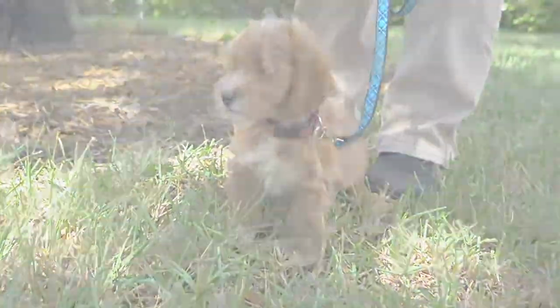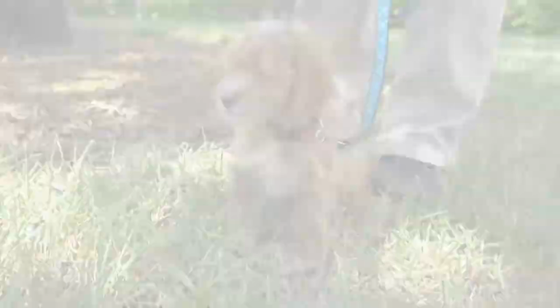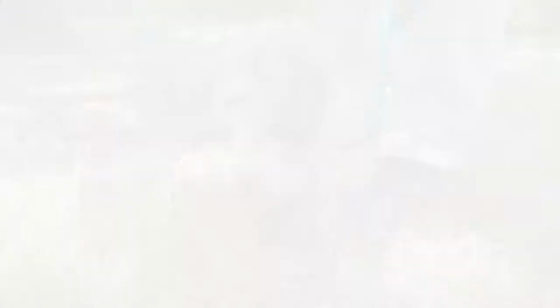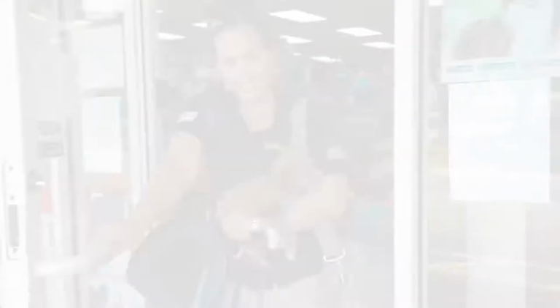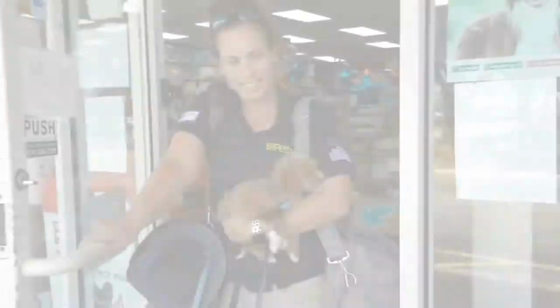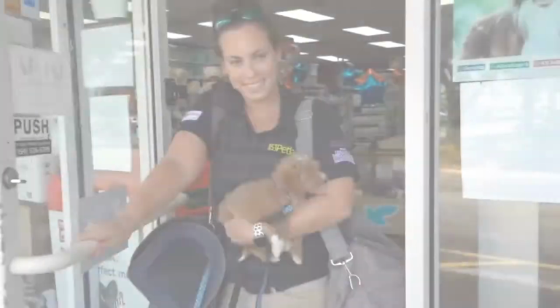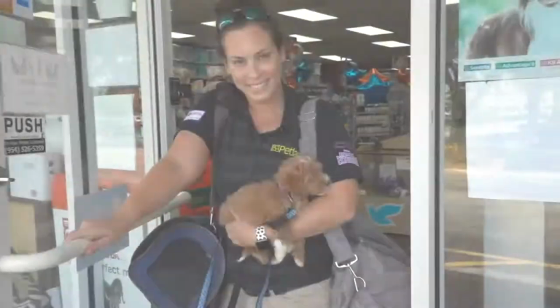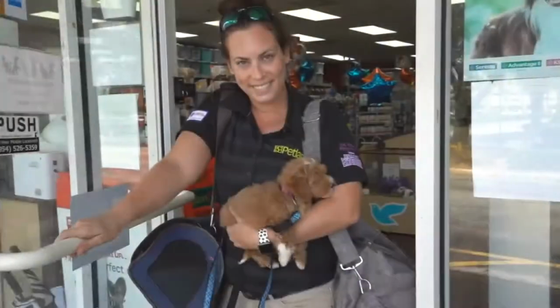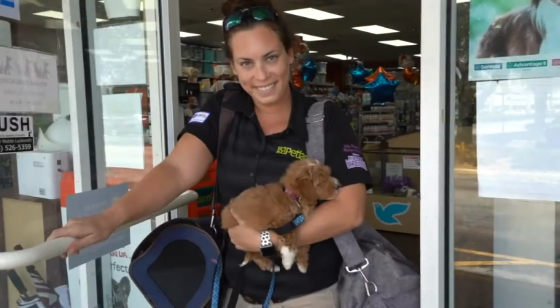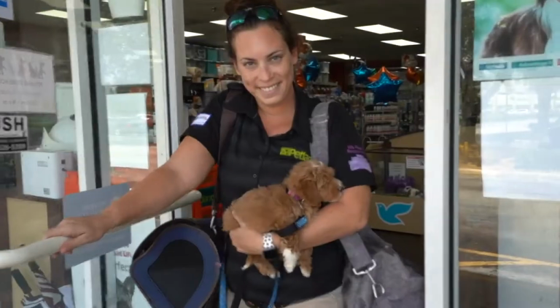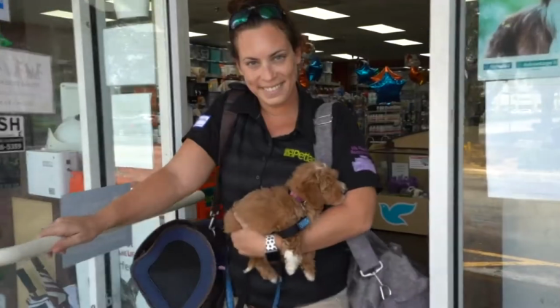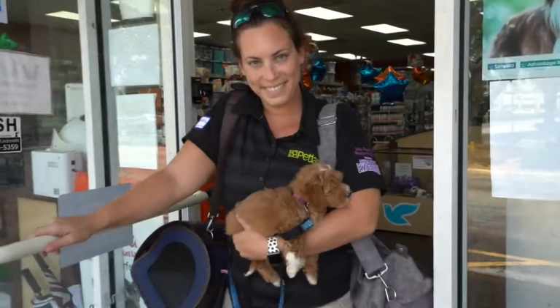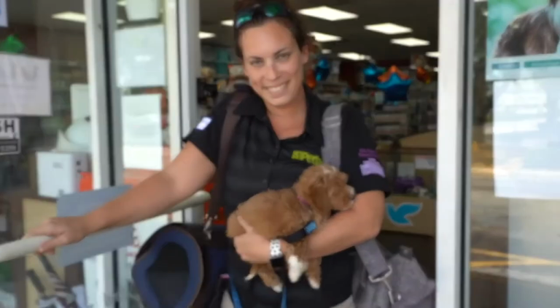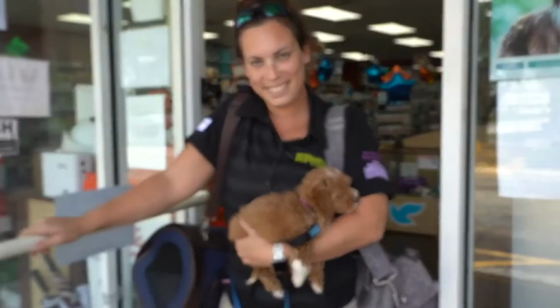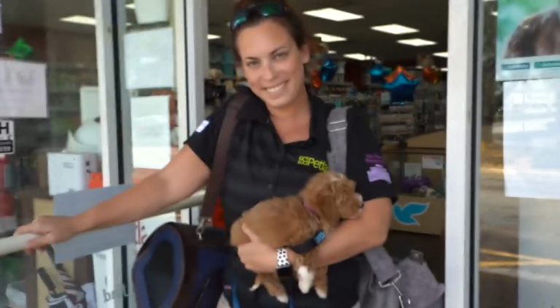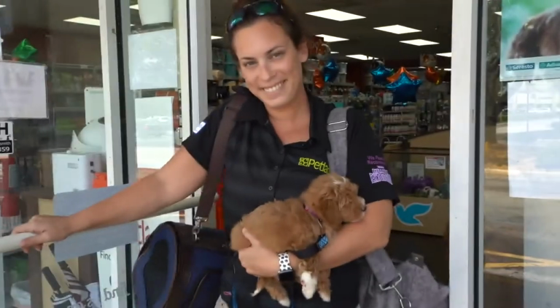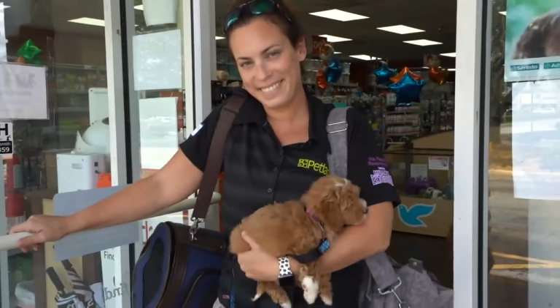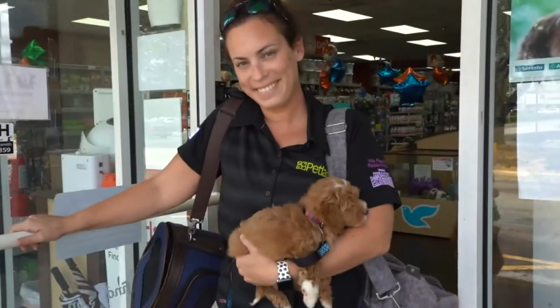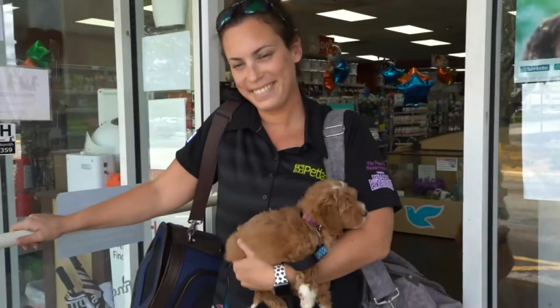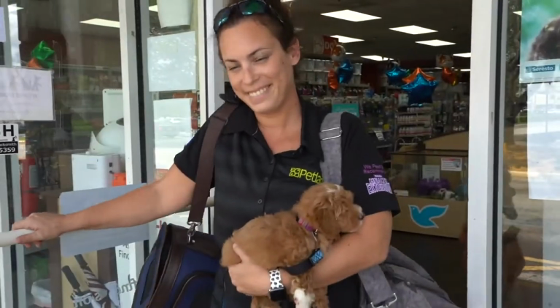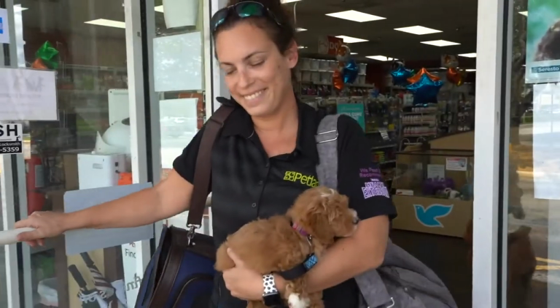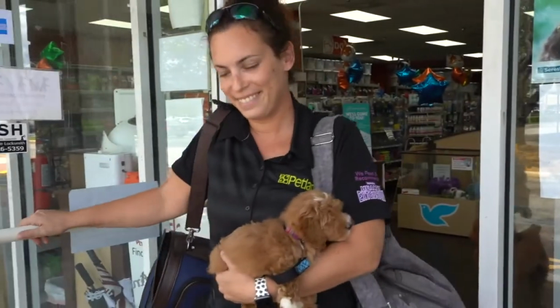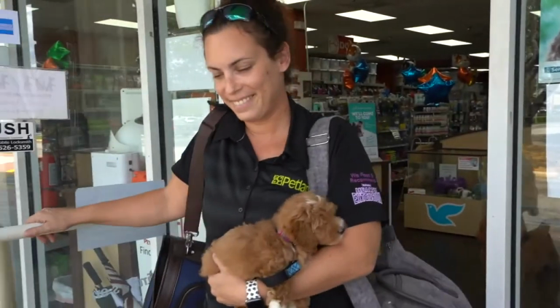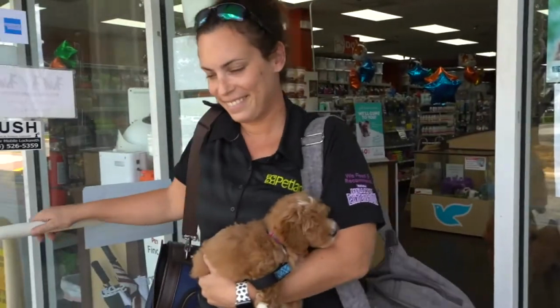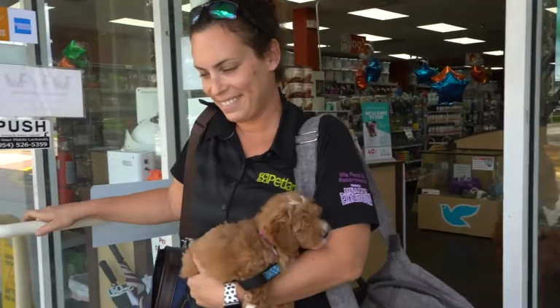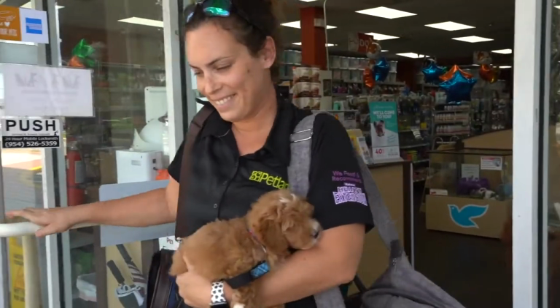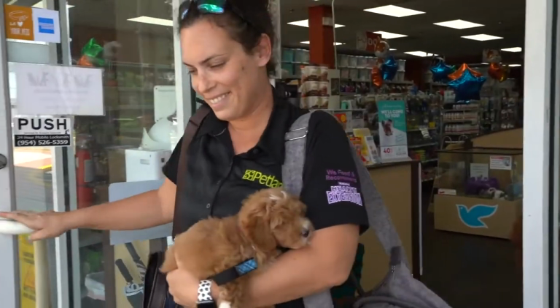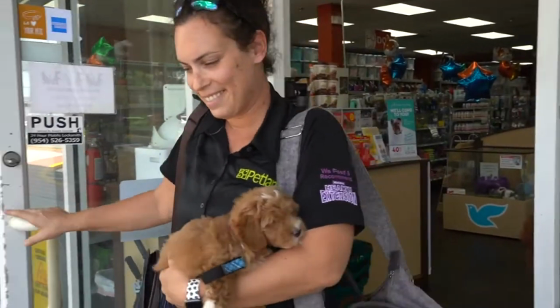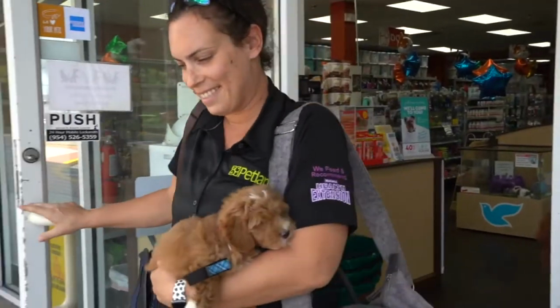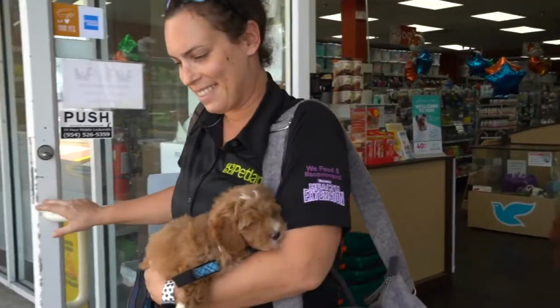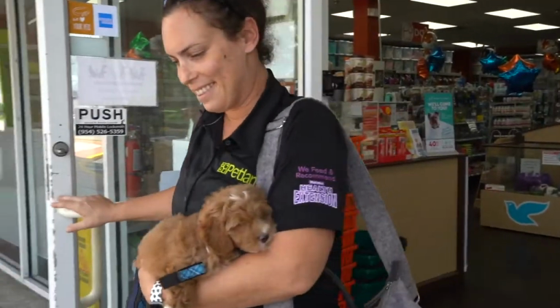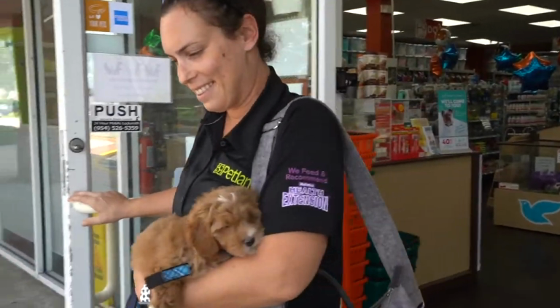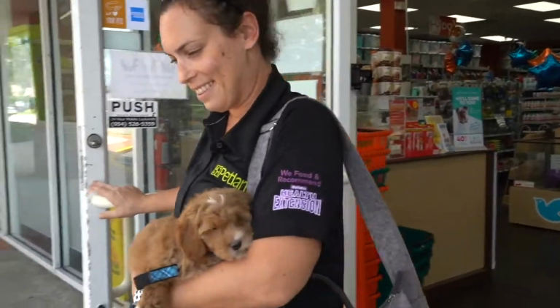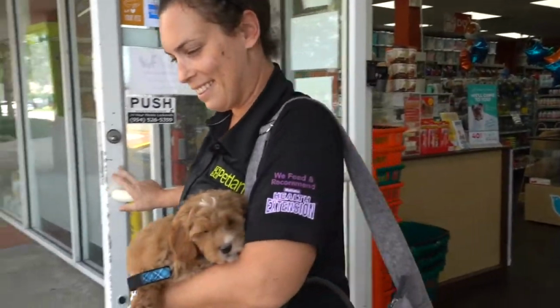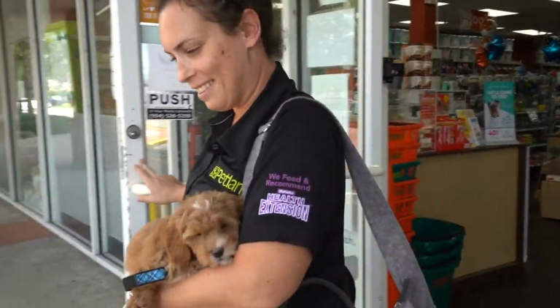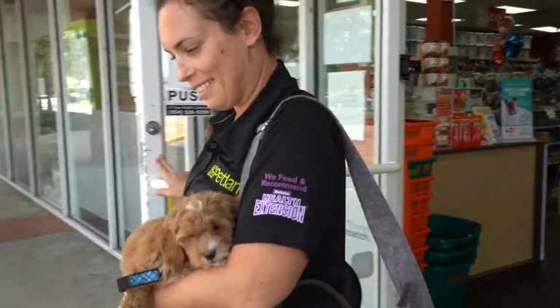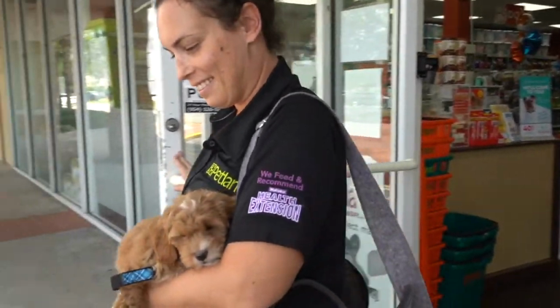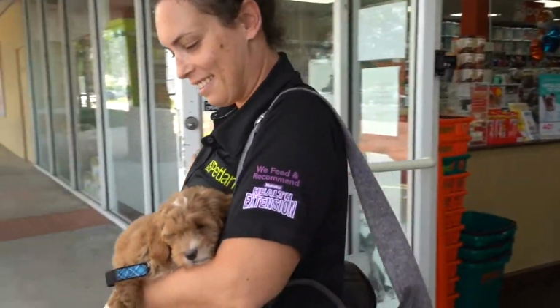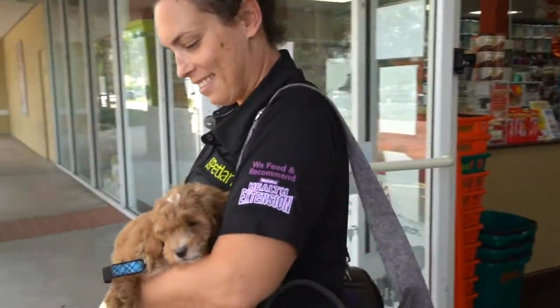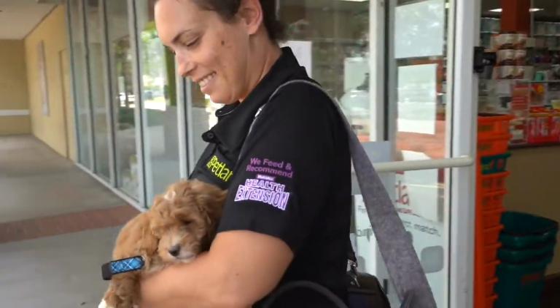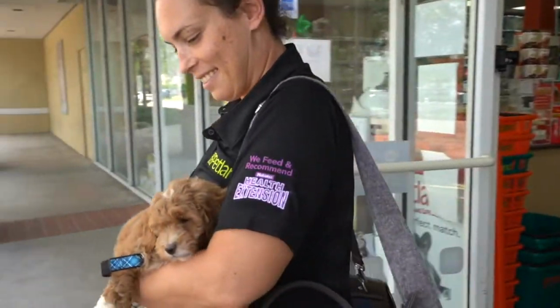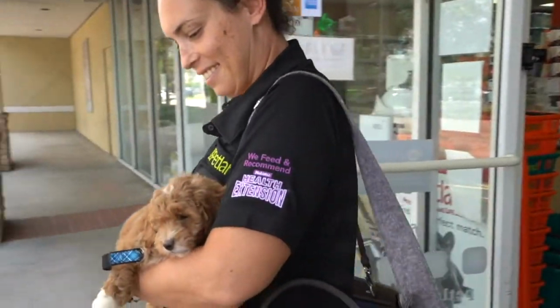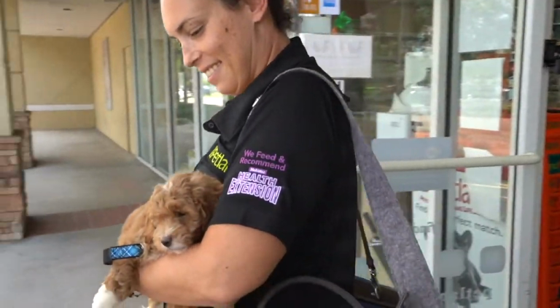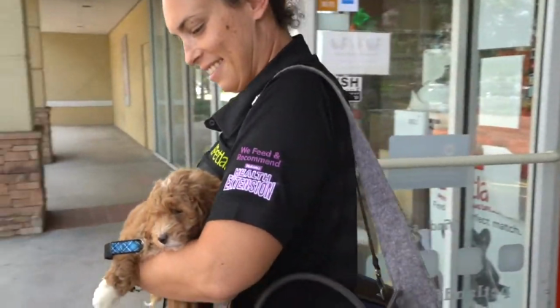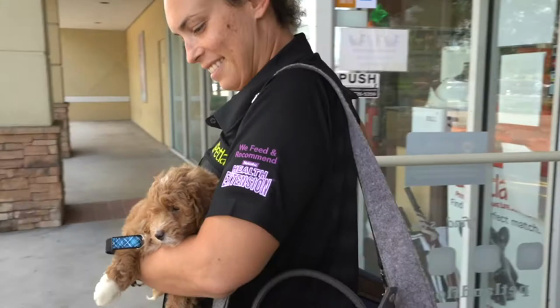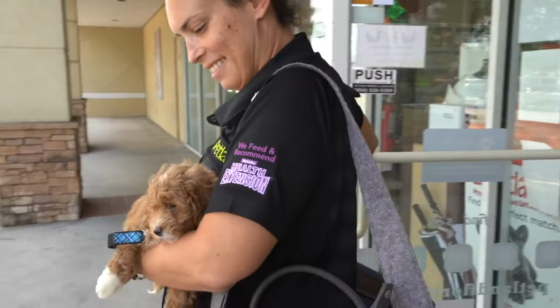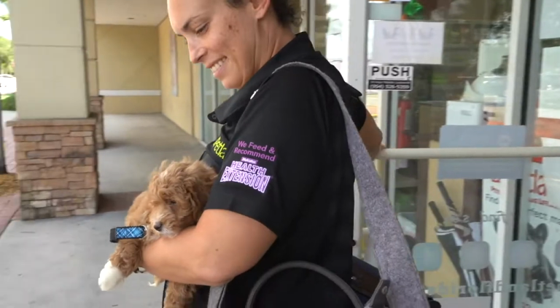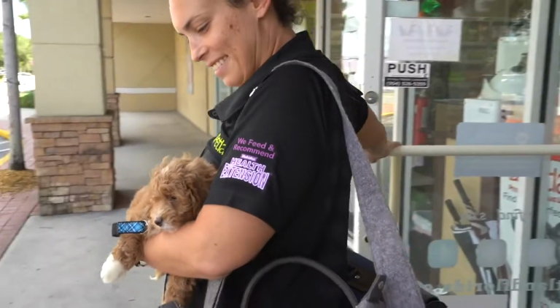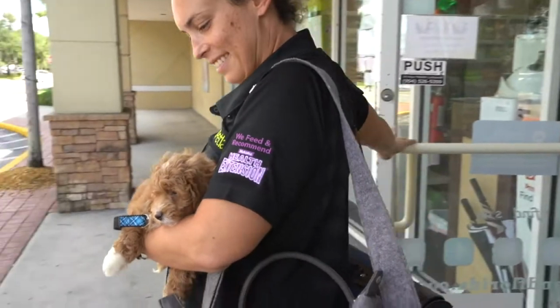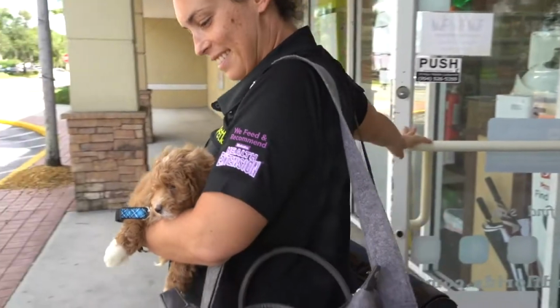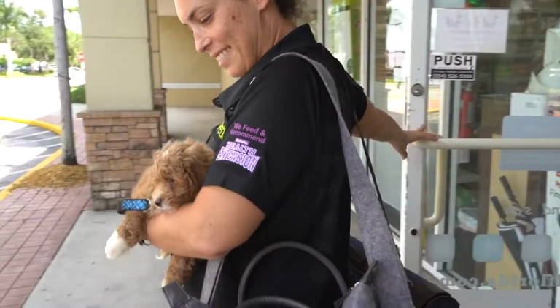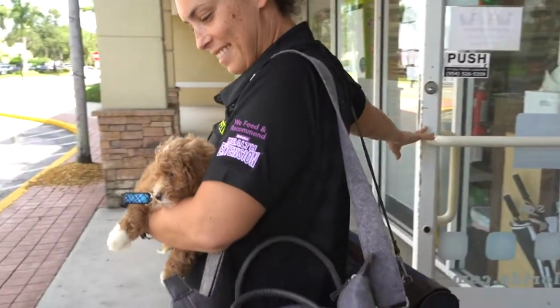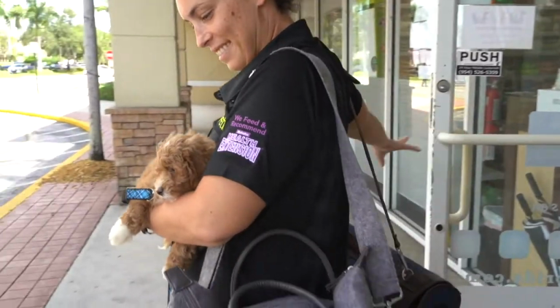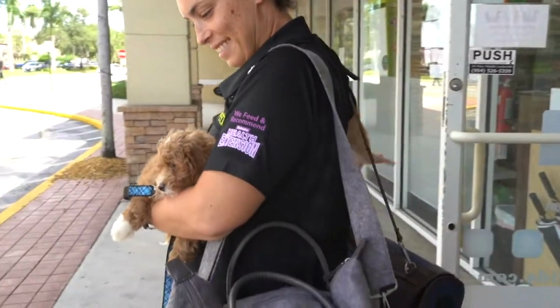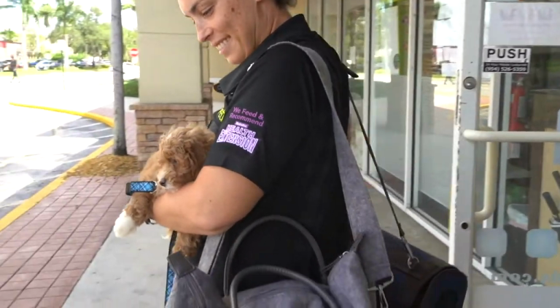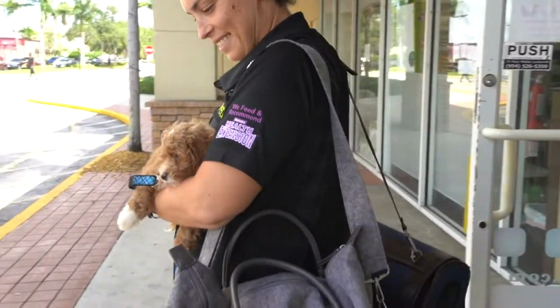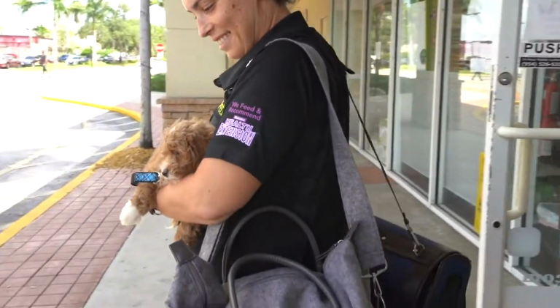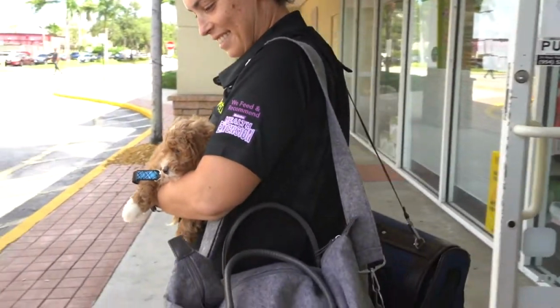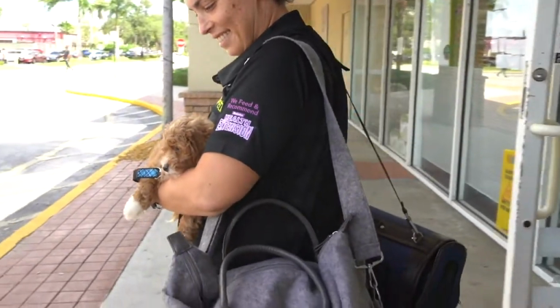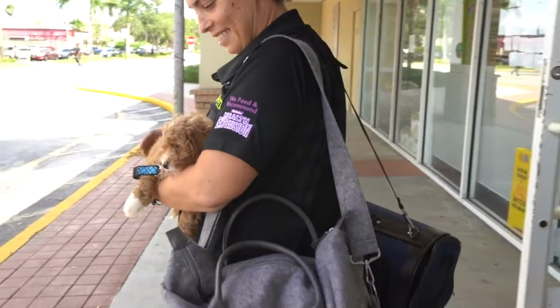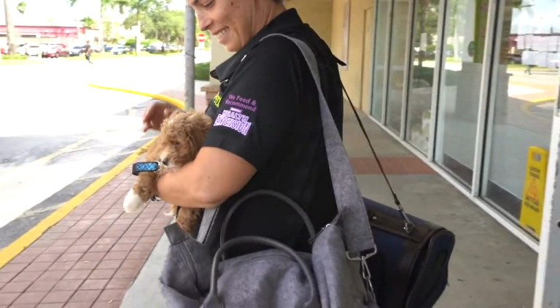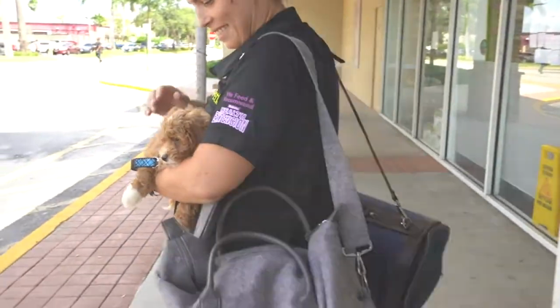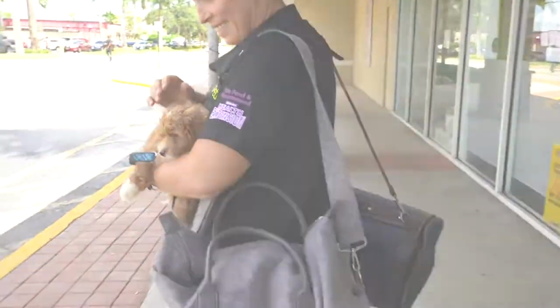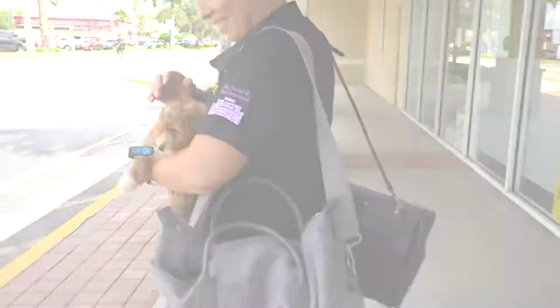Remember to stay calm and positive while traveling. A calm attitude lets your puppy know everything is going to be fine.